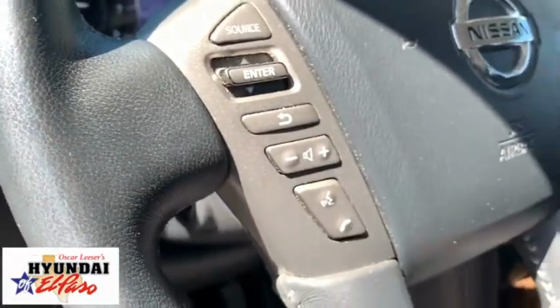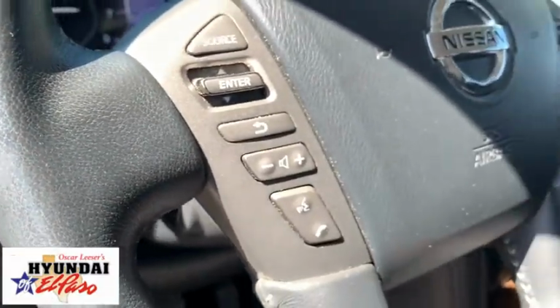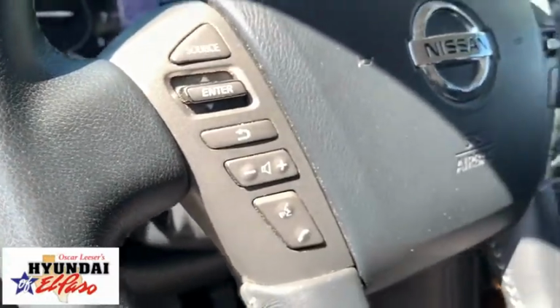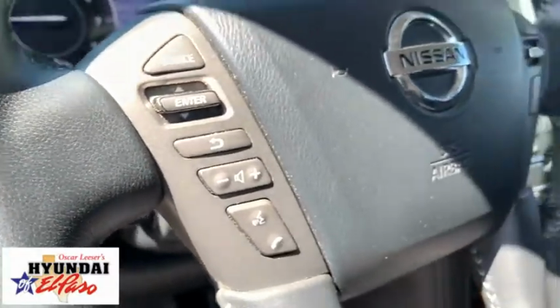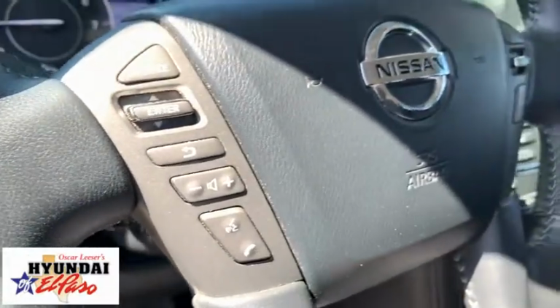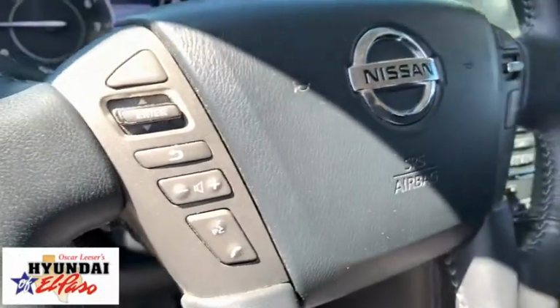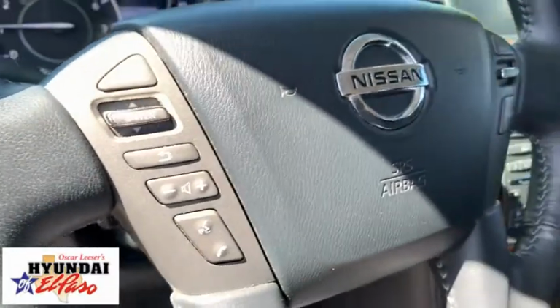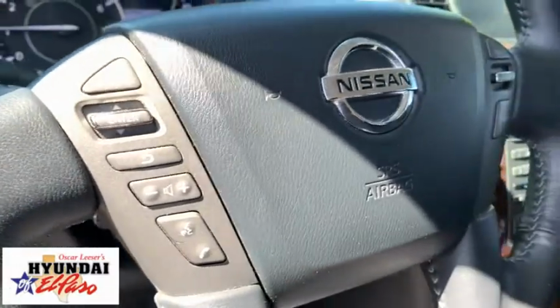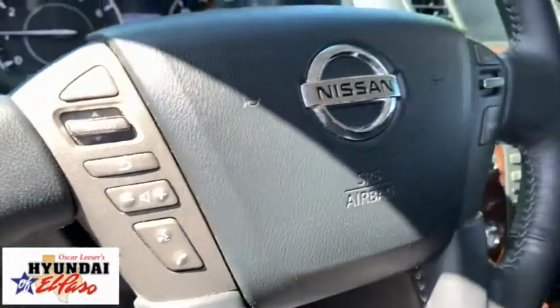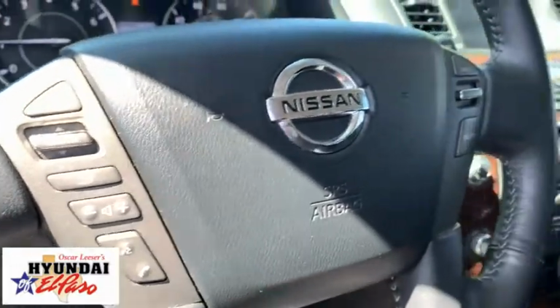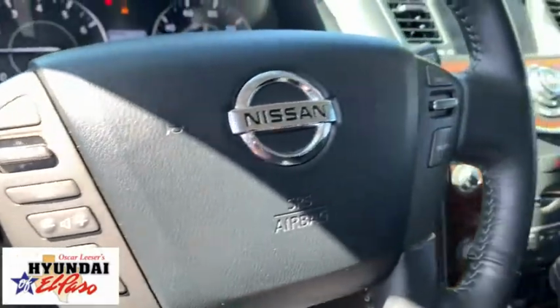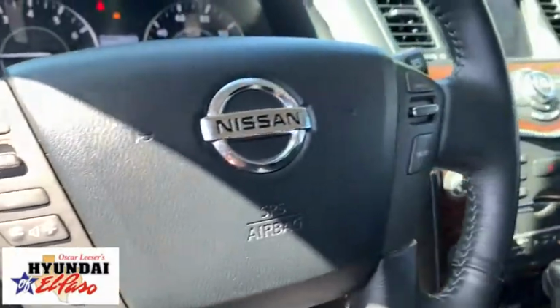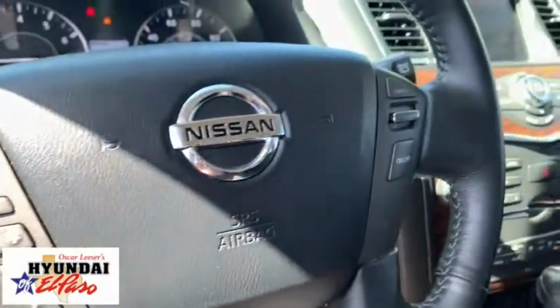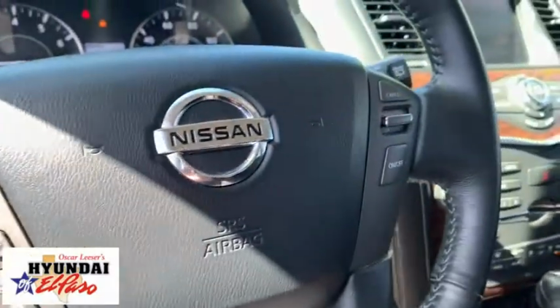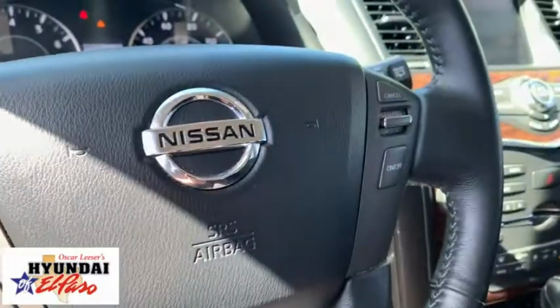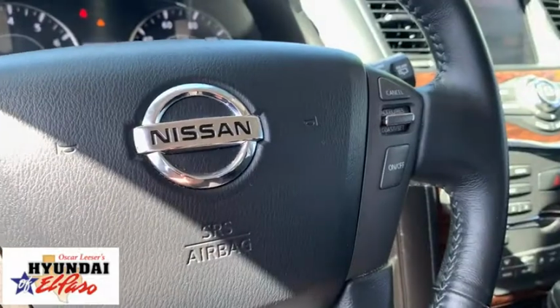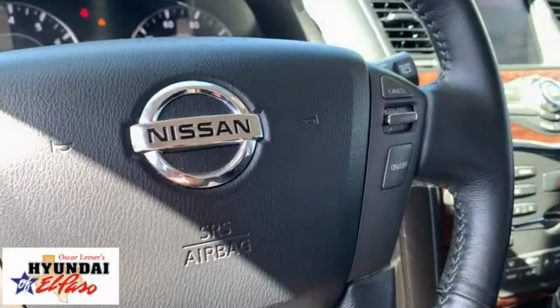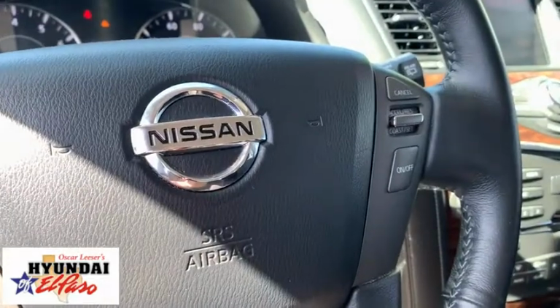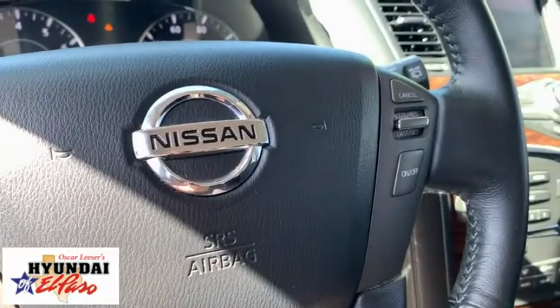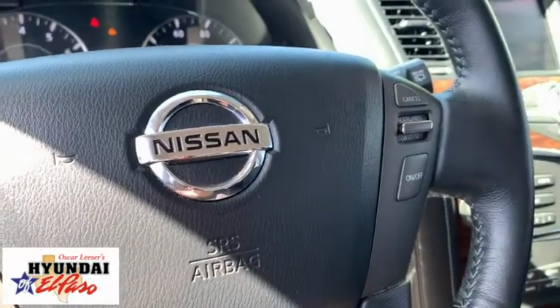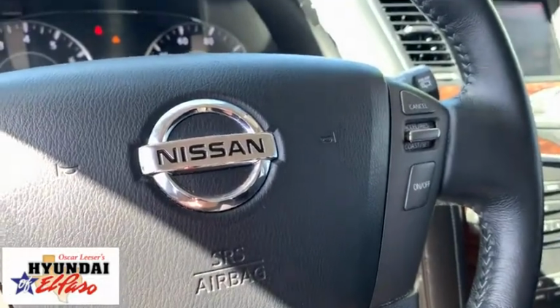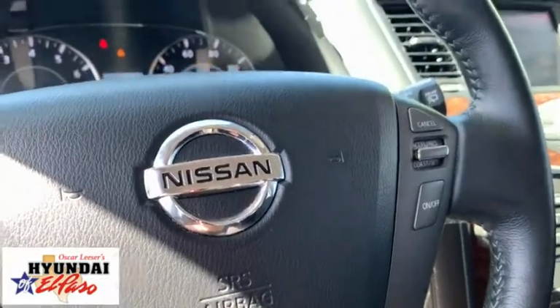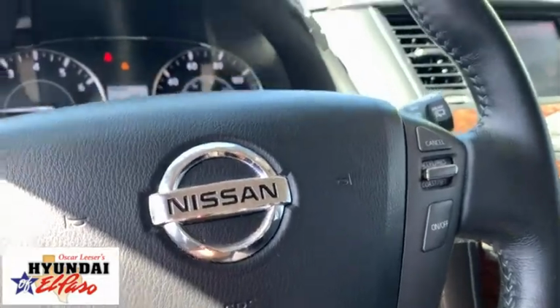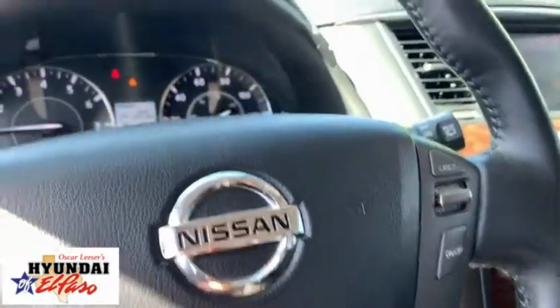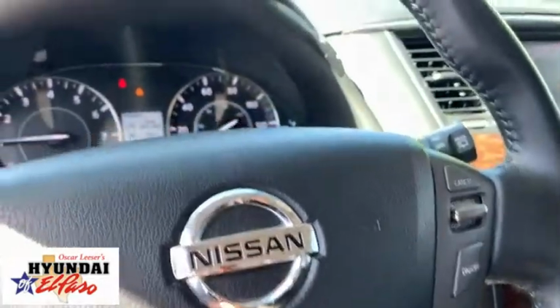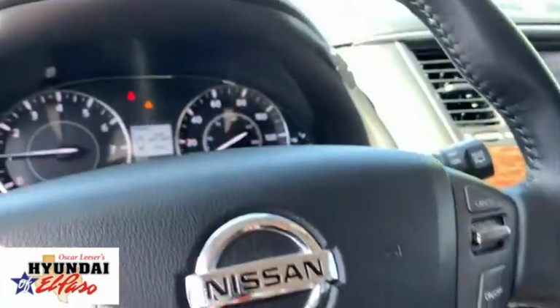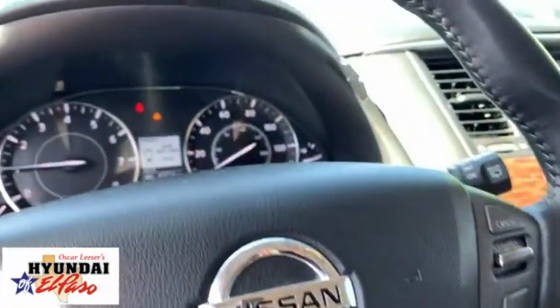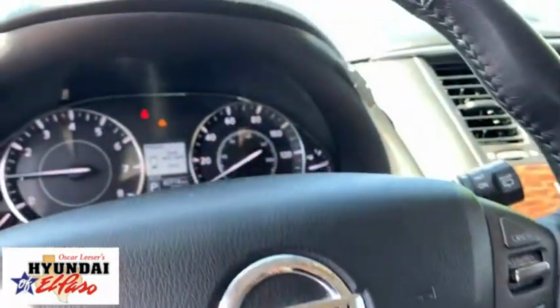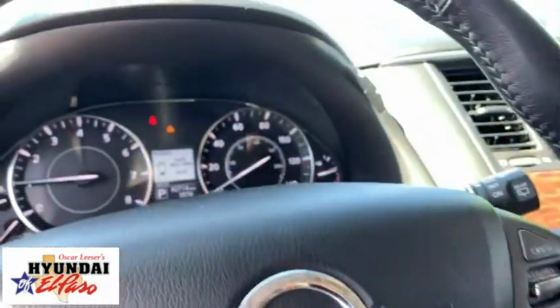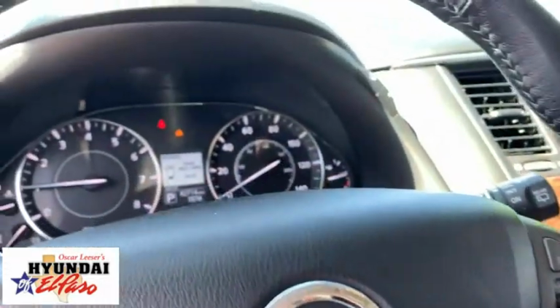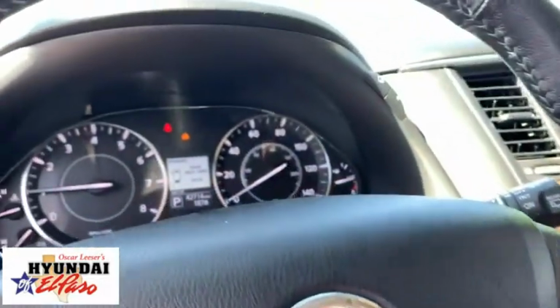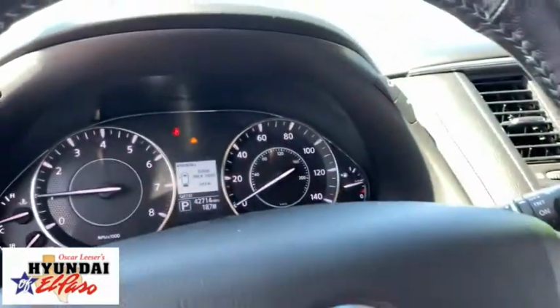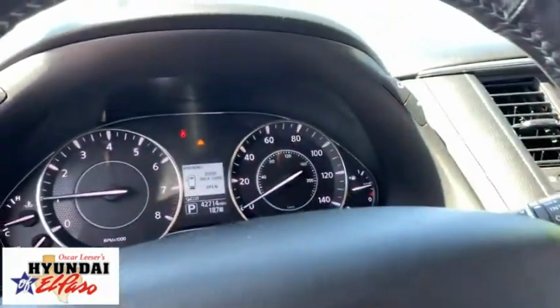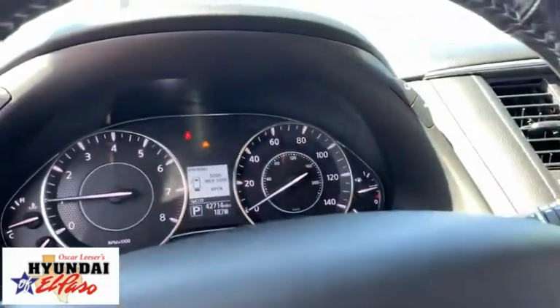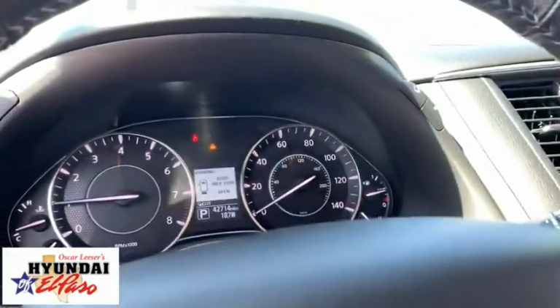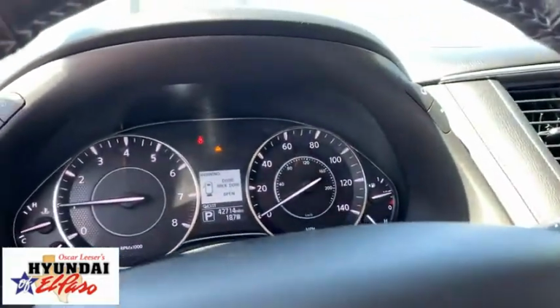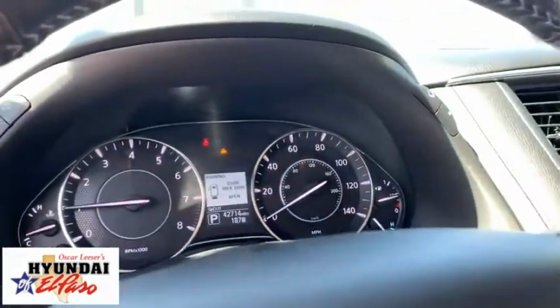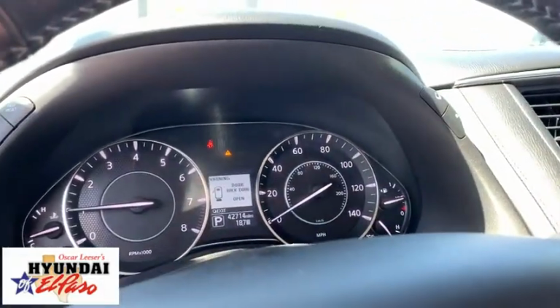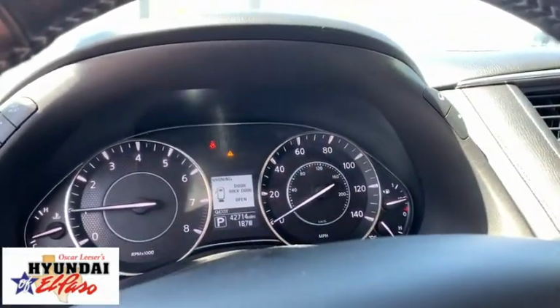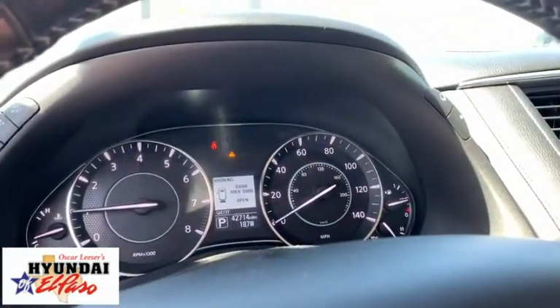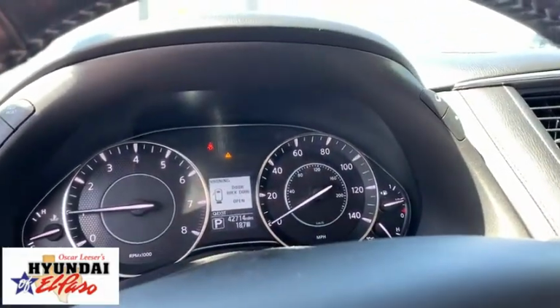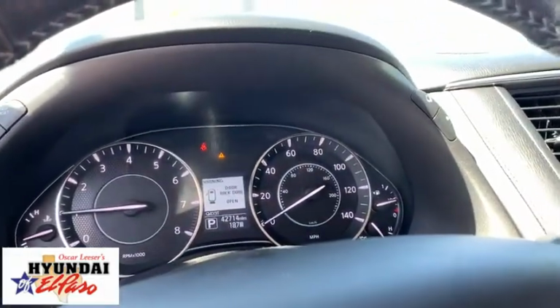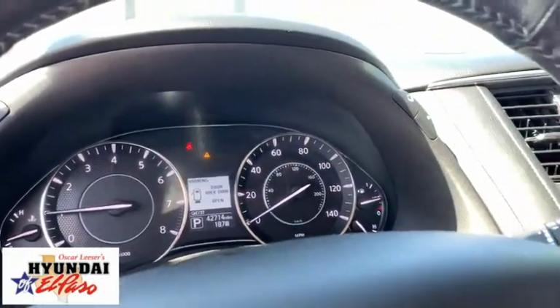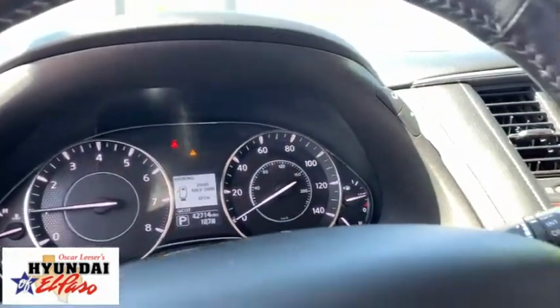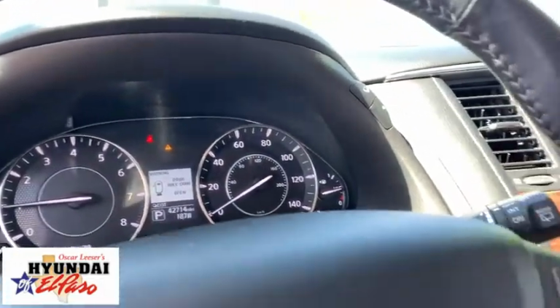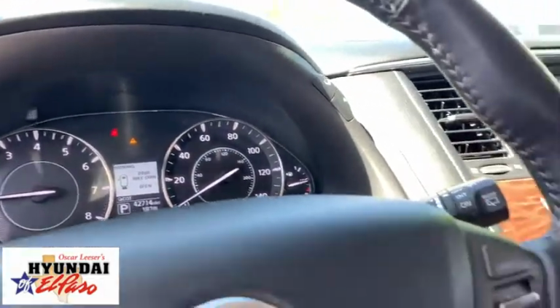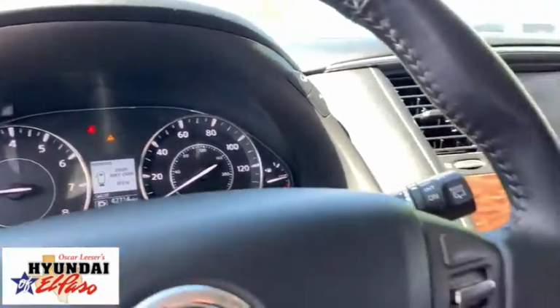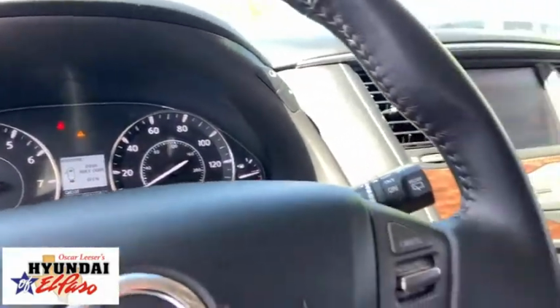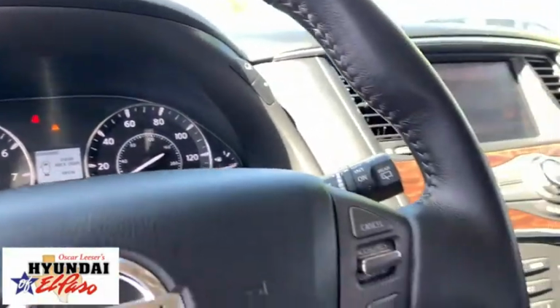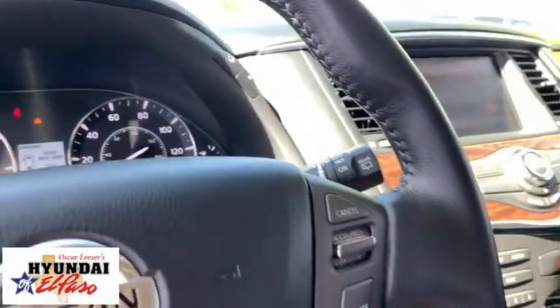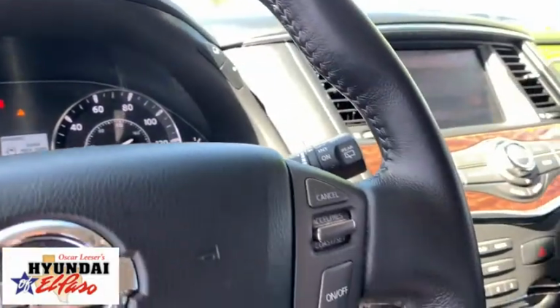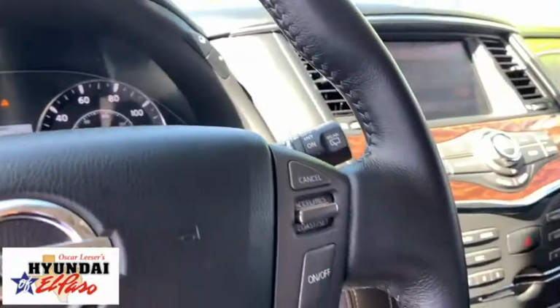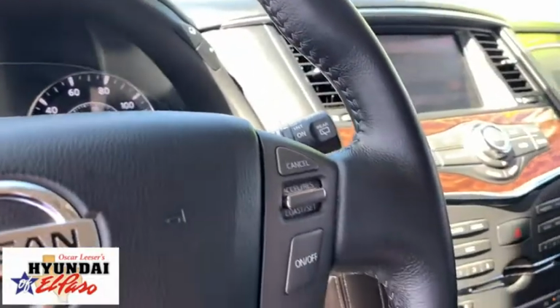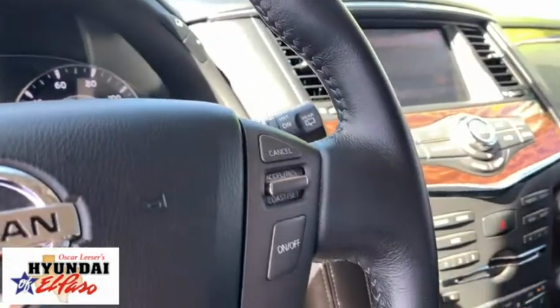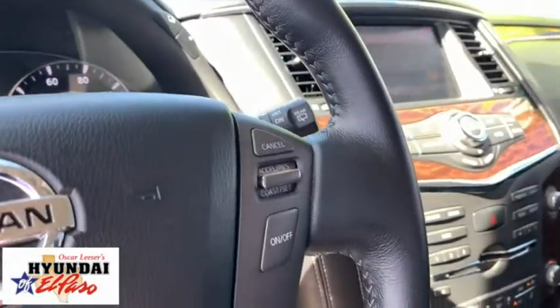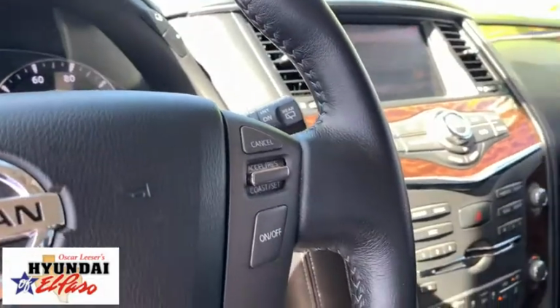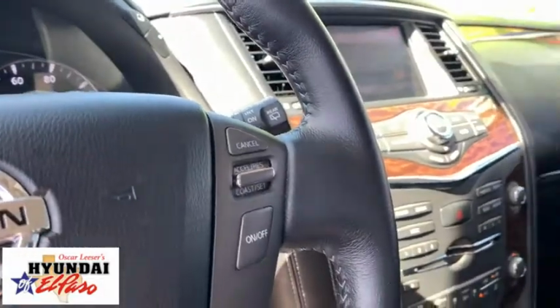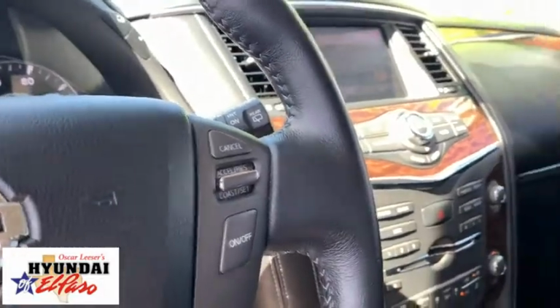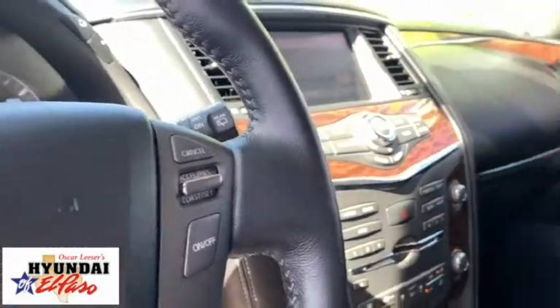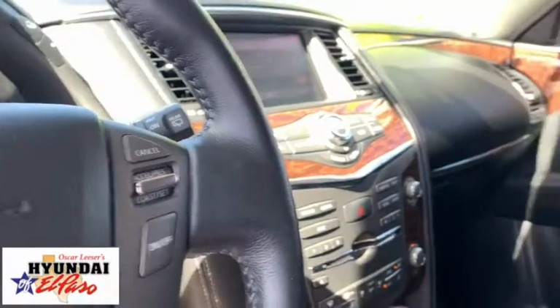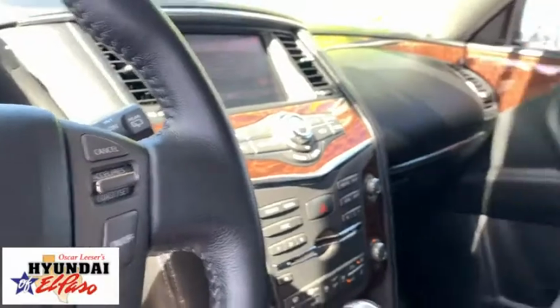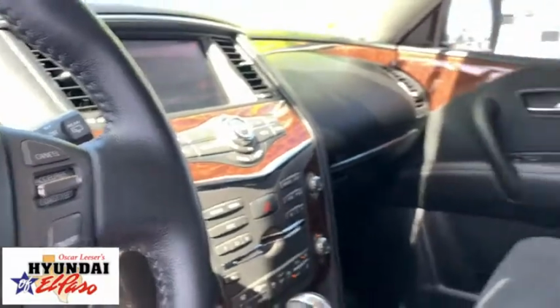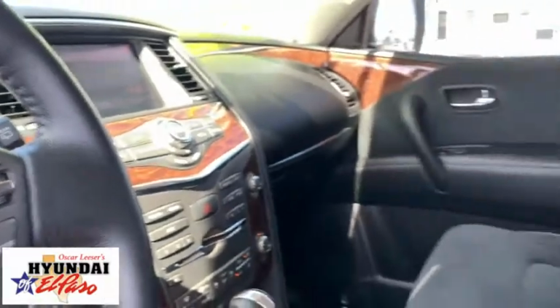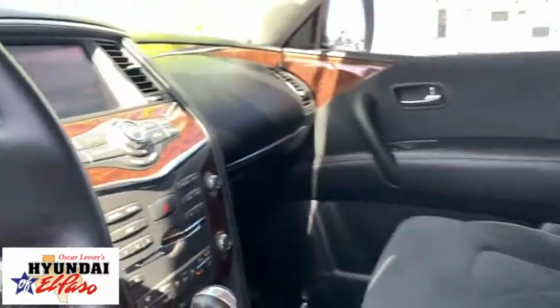Trip computer, power windows, remote keyless entry, brake assist. Drive away with a great deal on this vehicle. Call or stop in today.